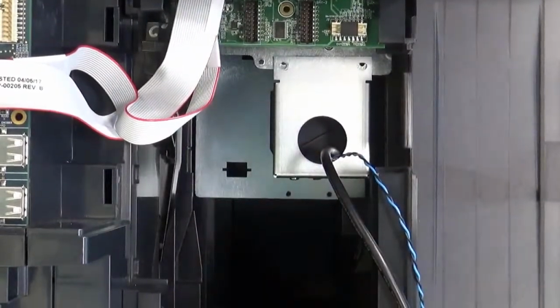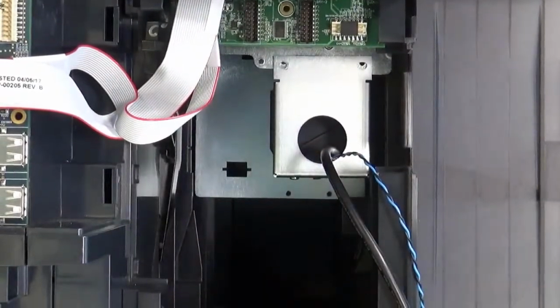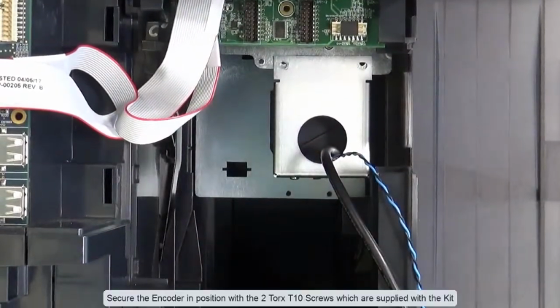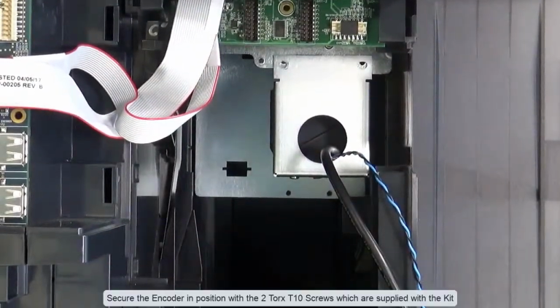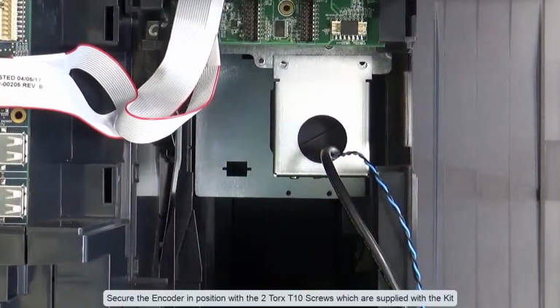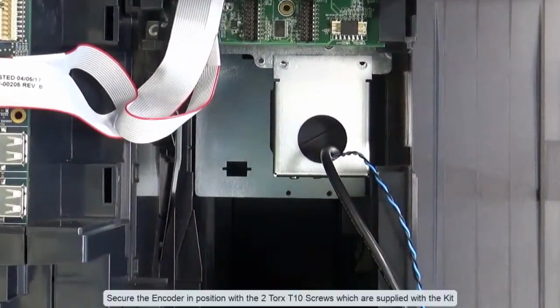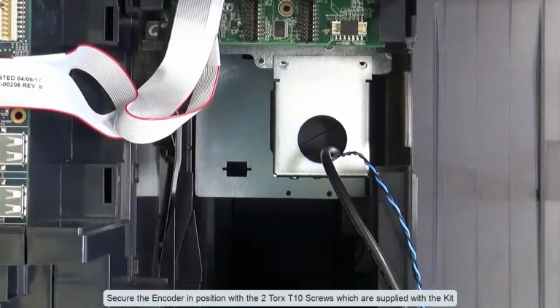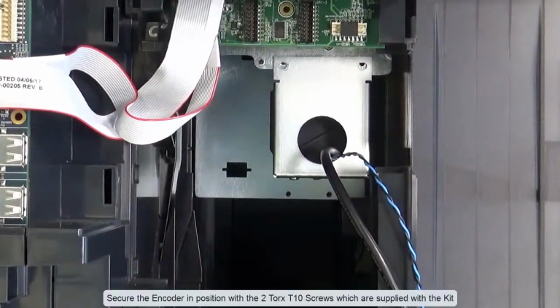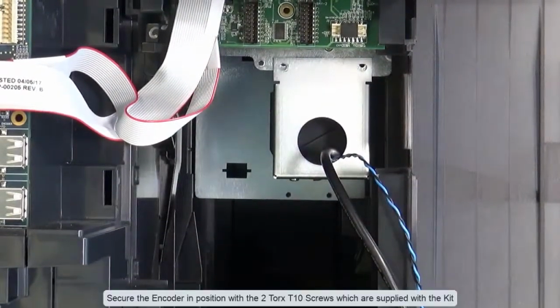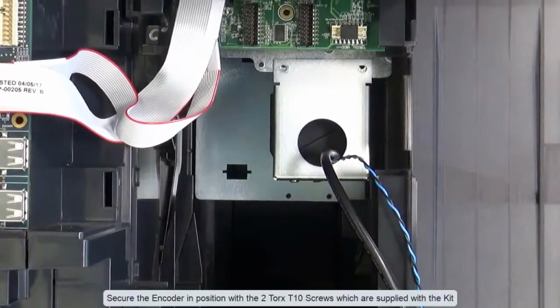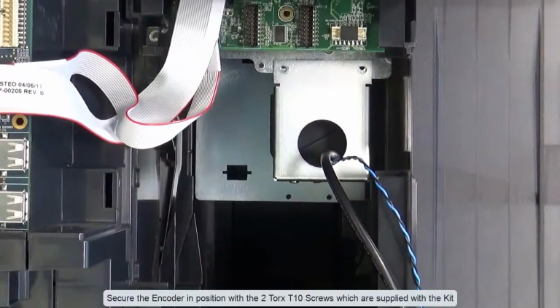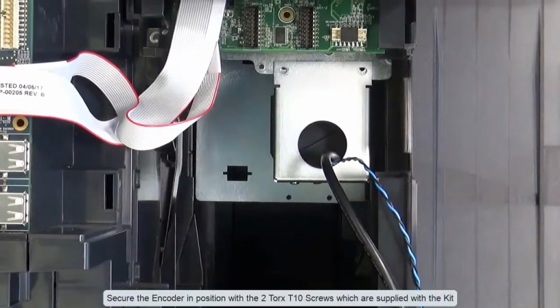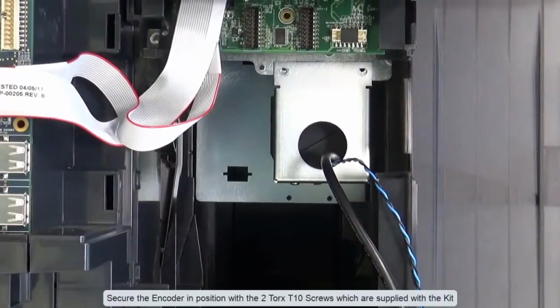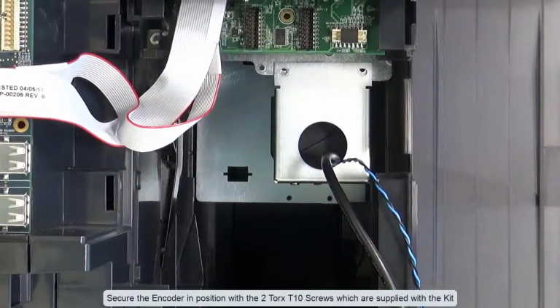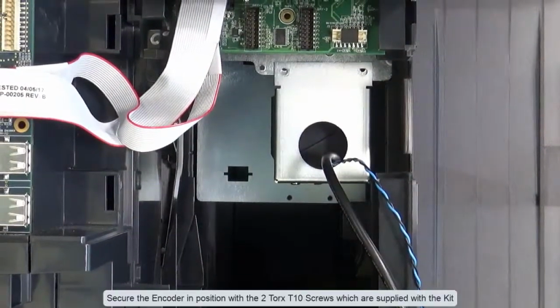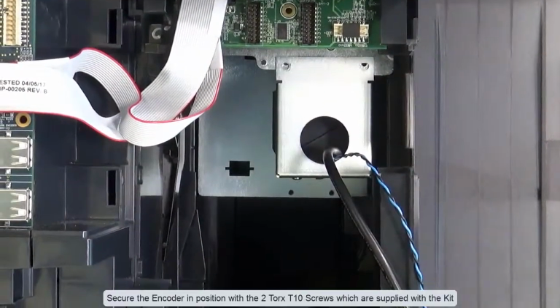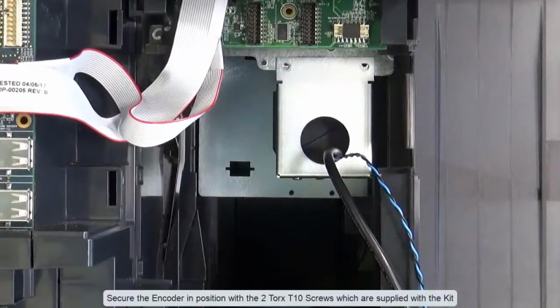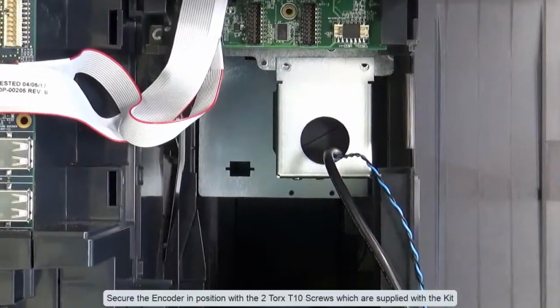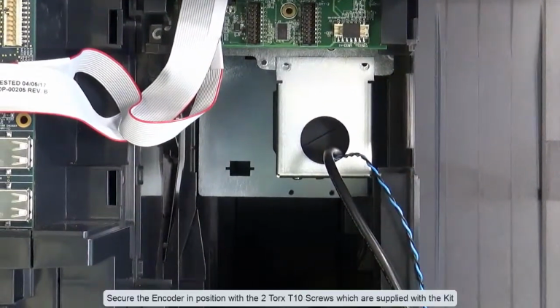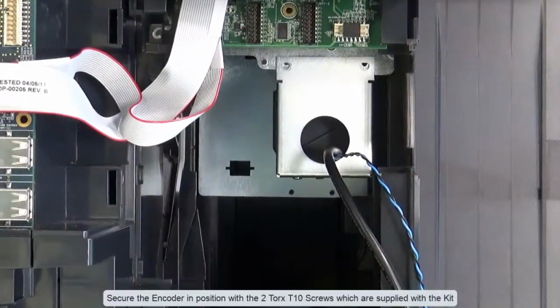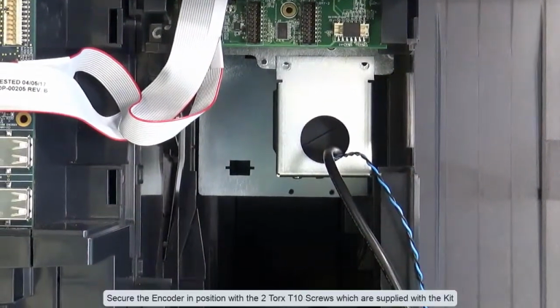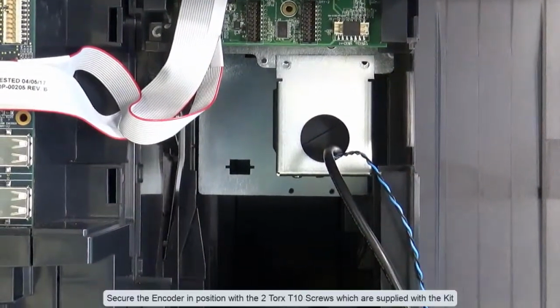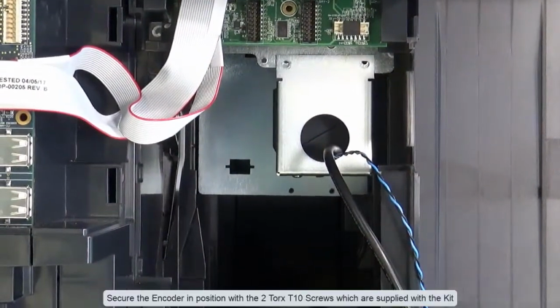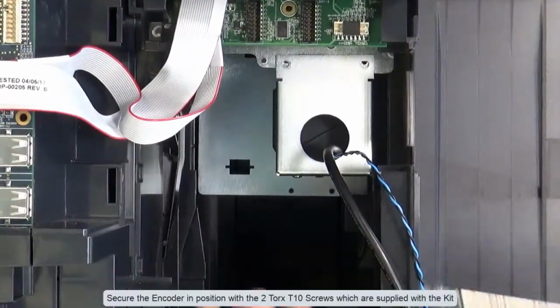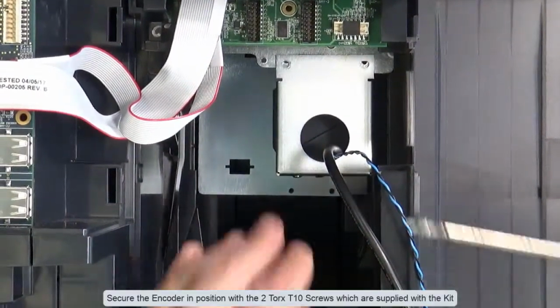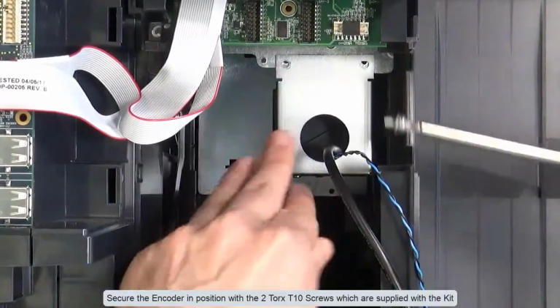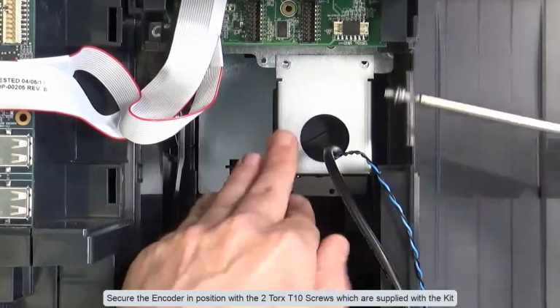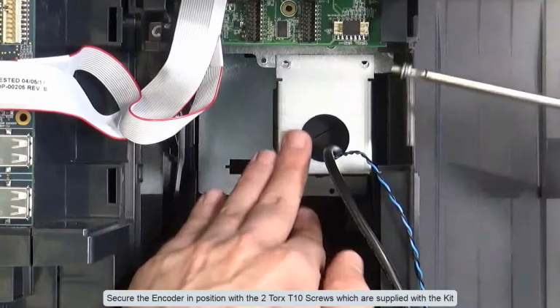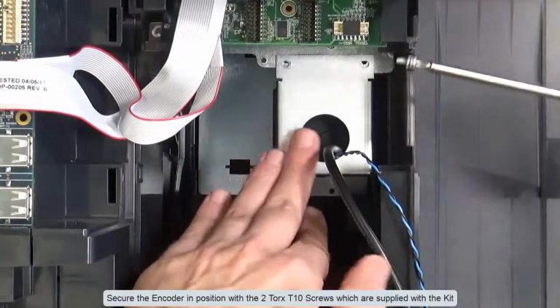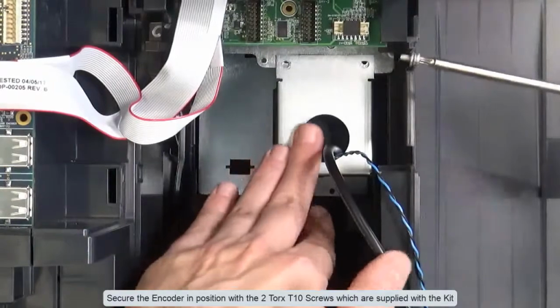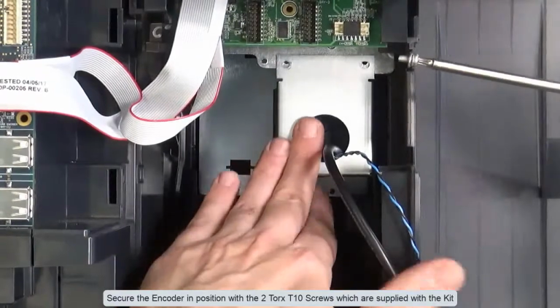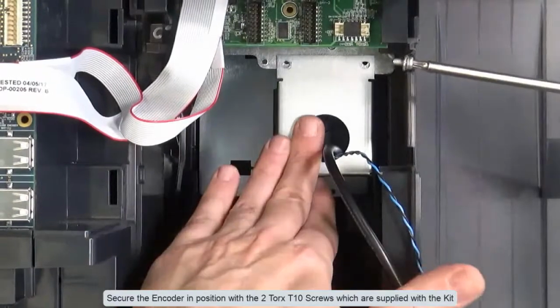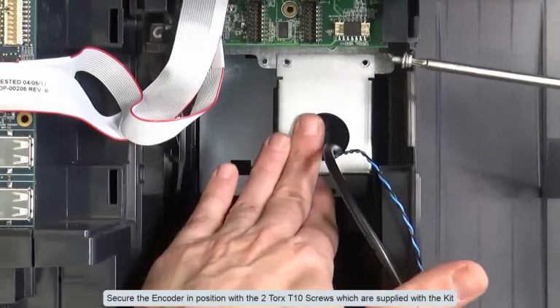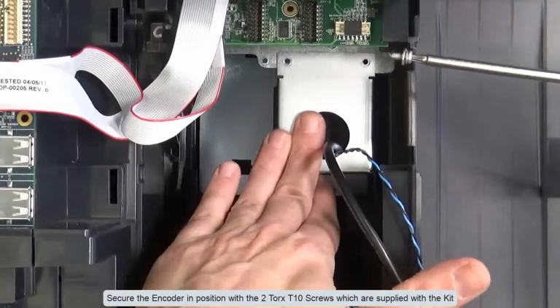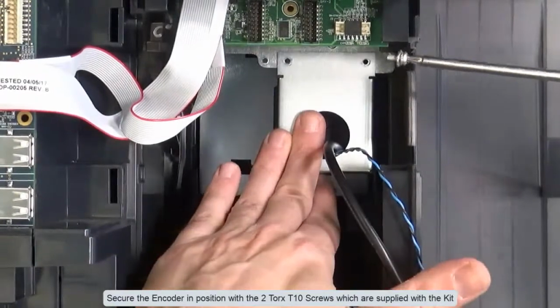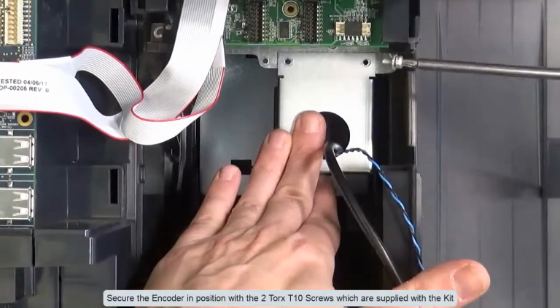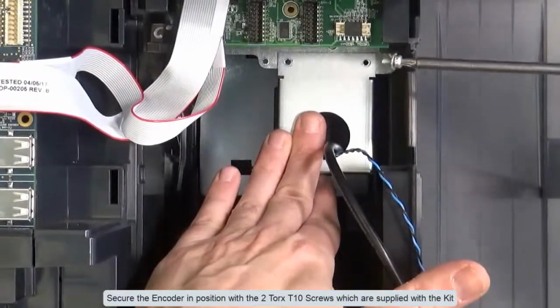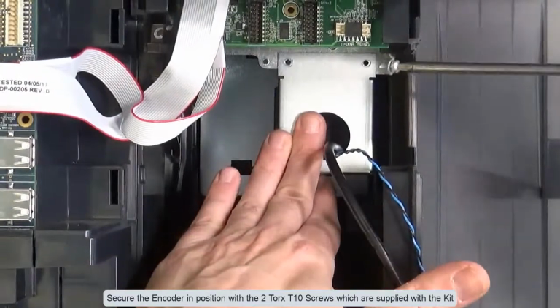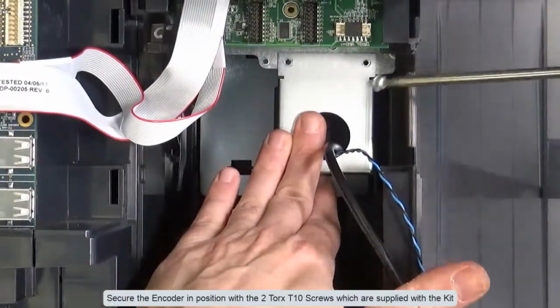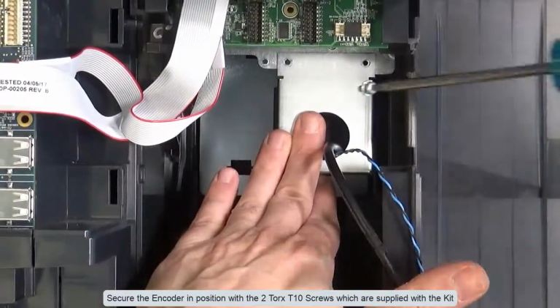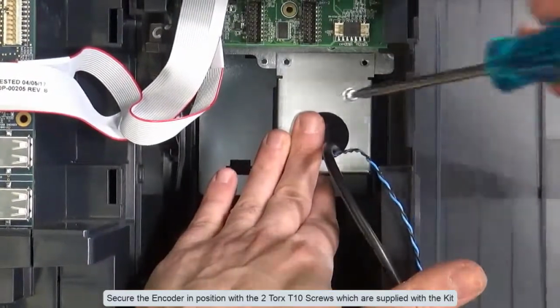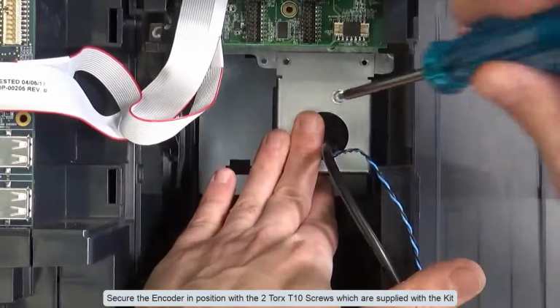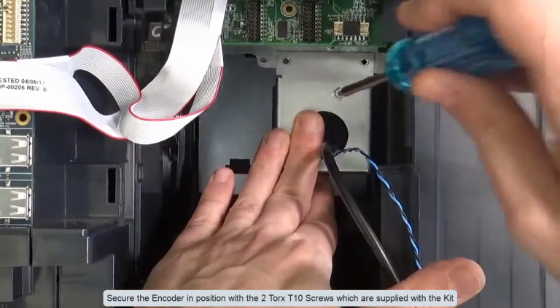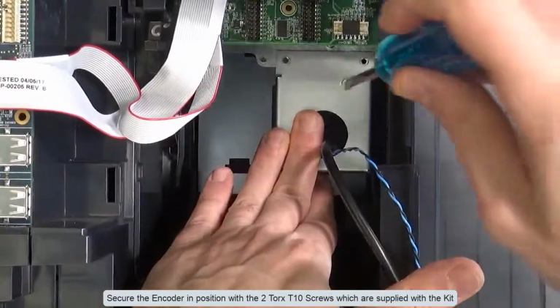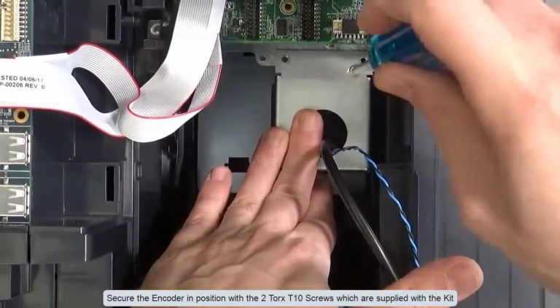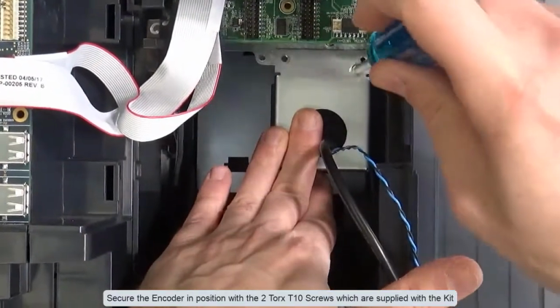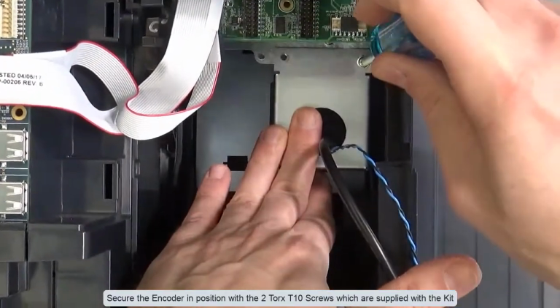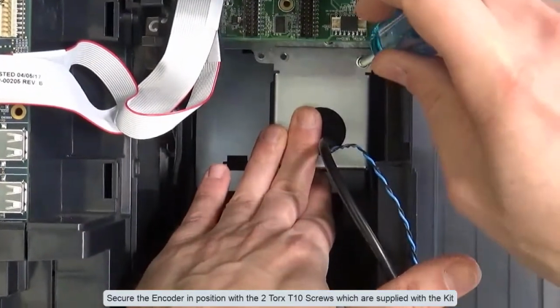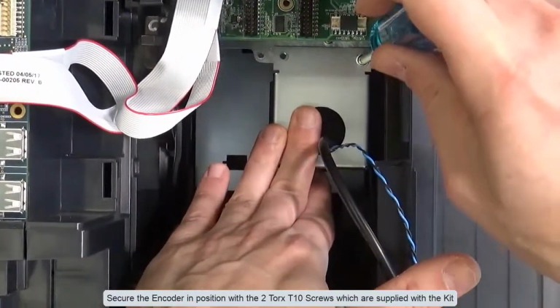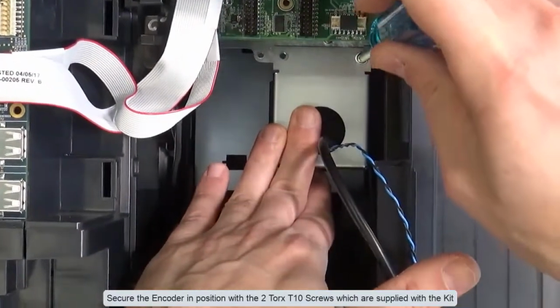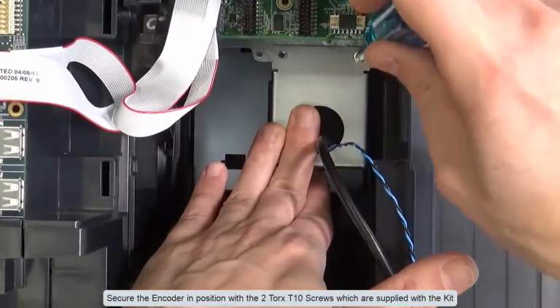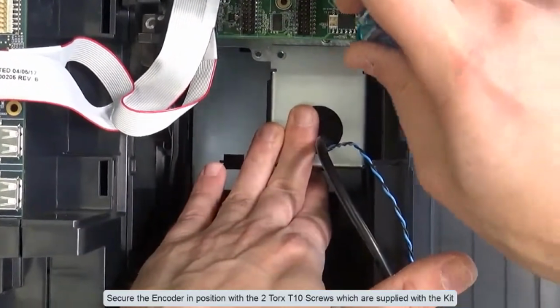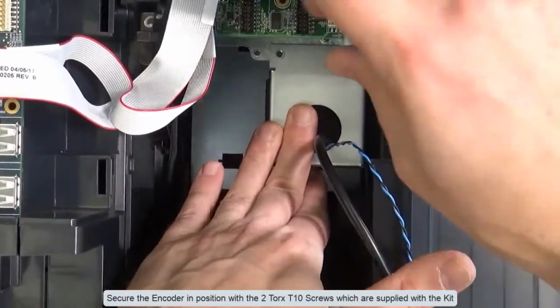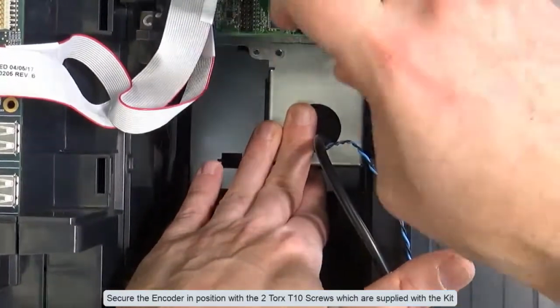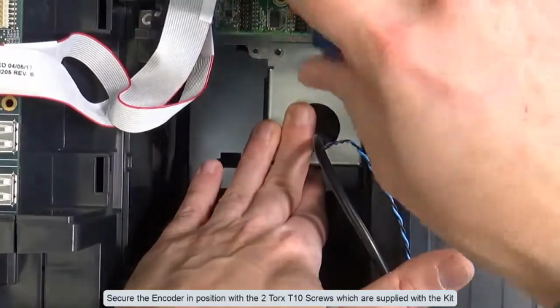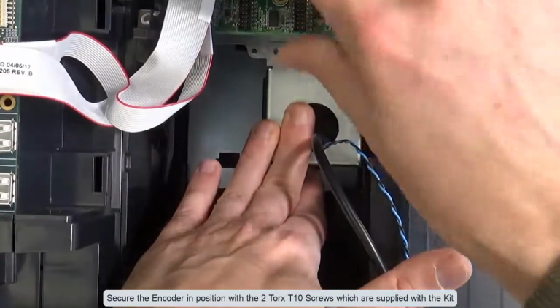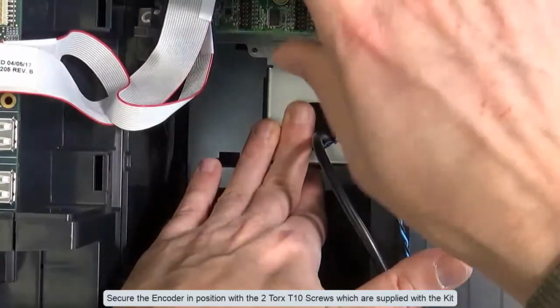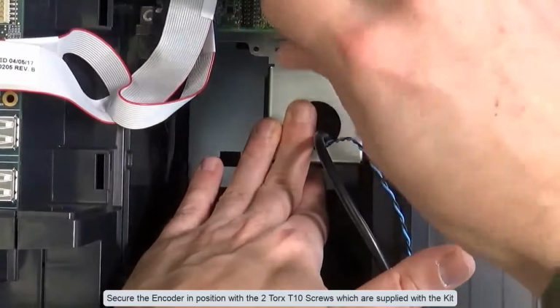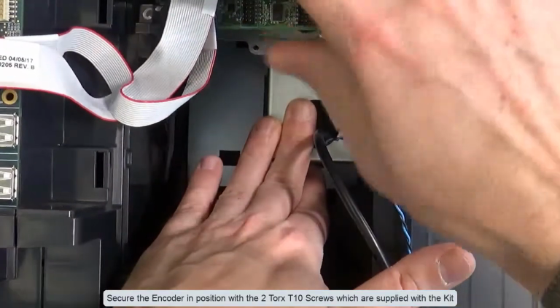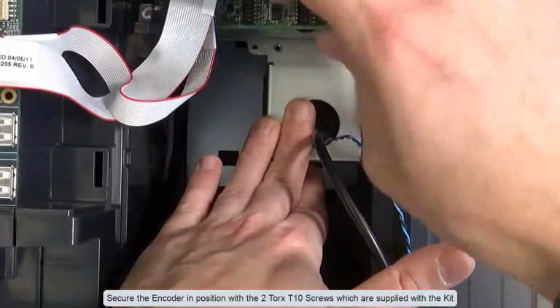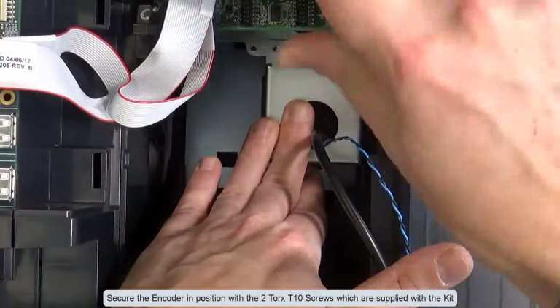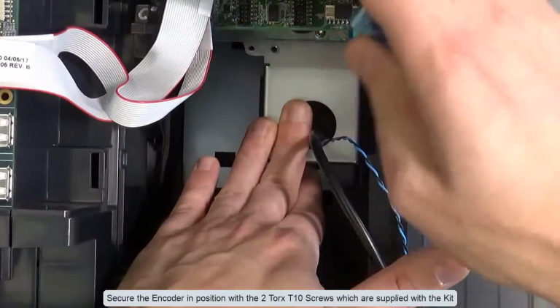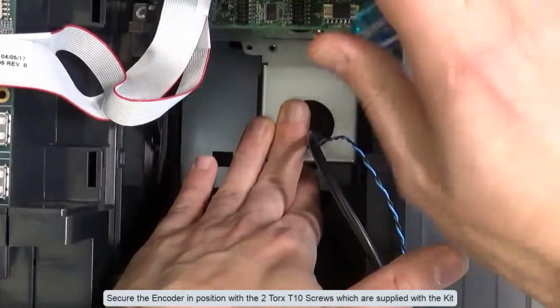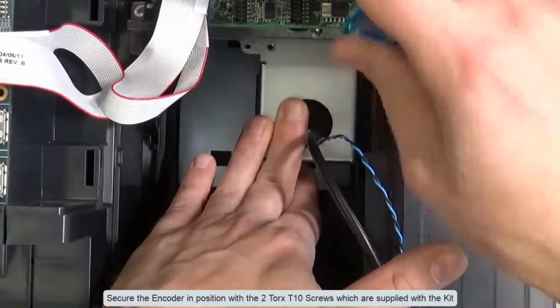Secure the encoder in position with the two Torx T10 screws which are supplied with the kit.